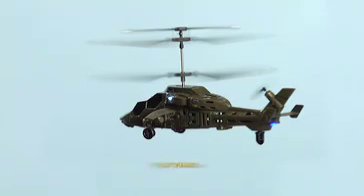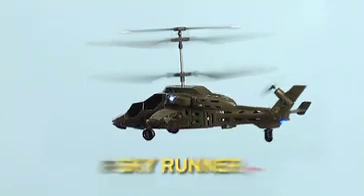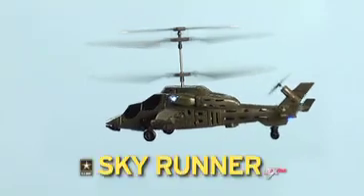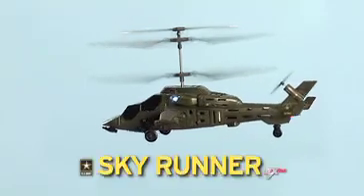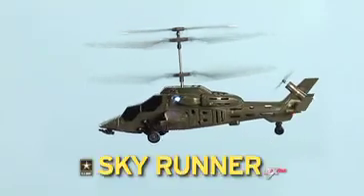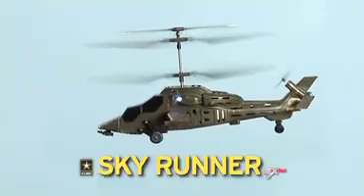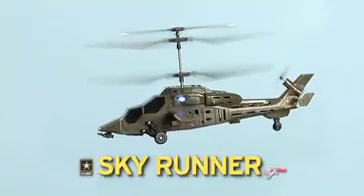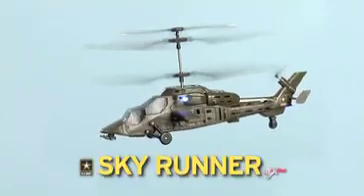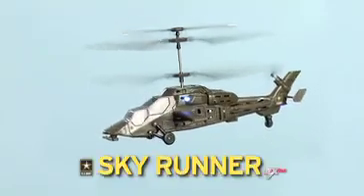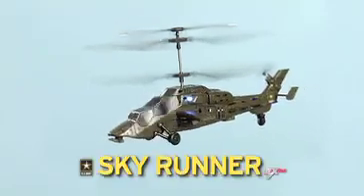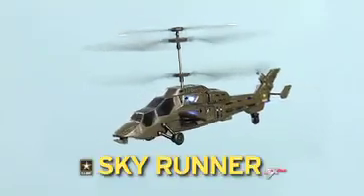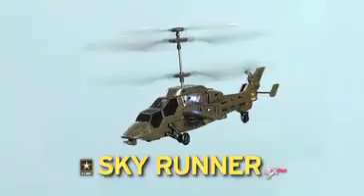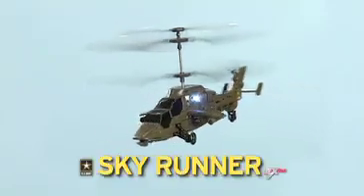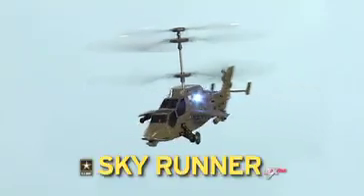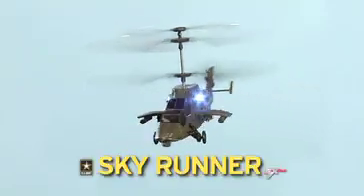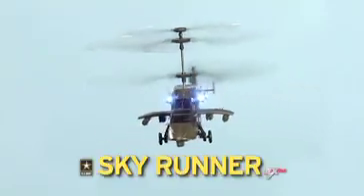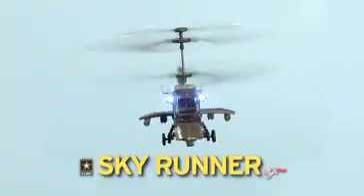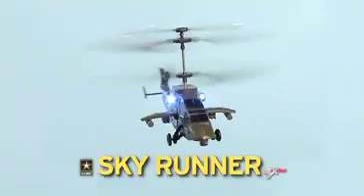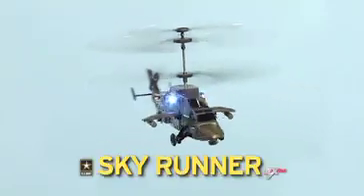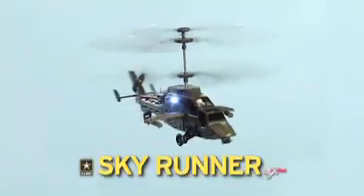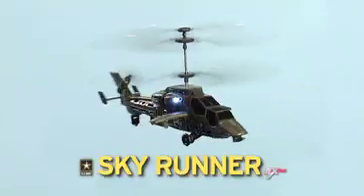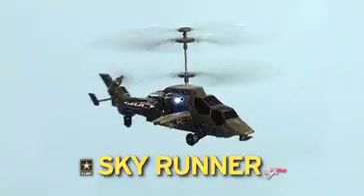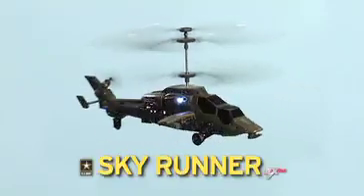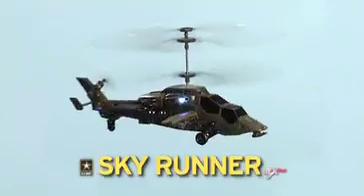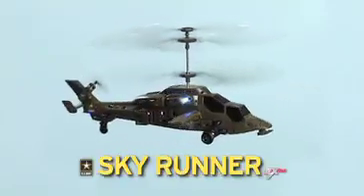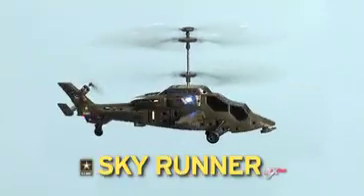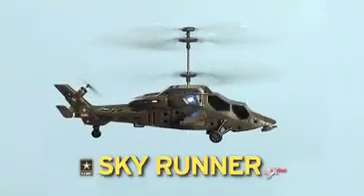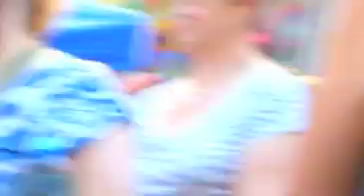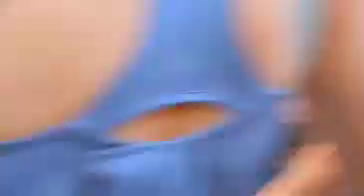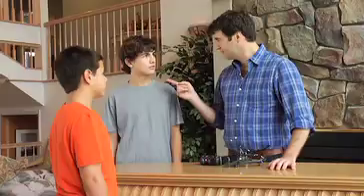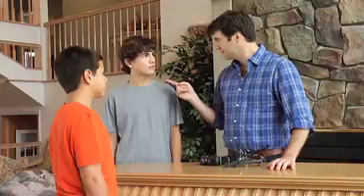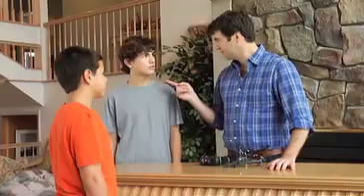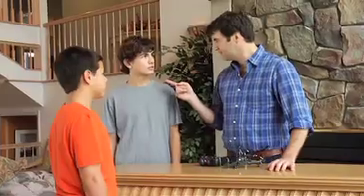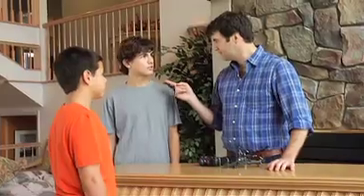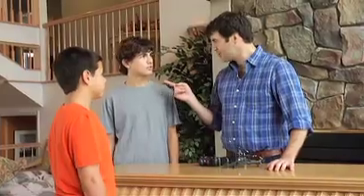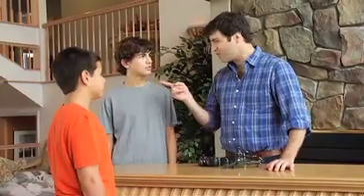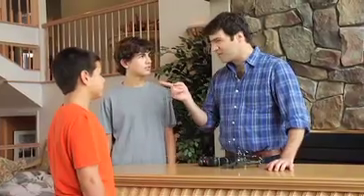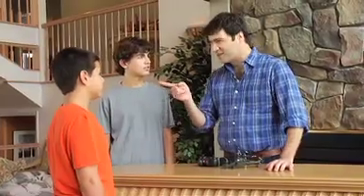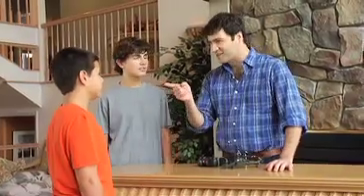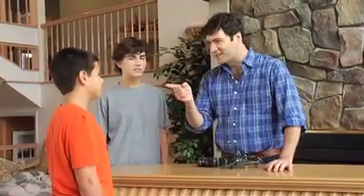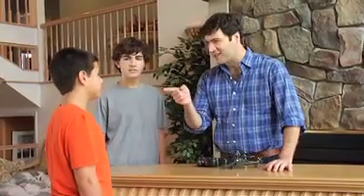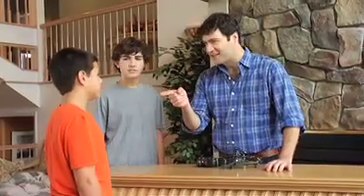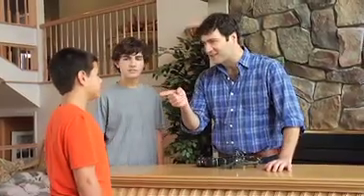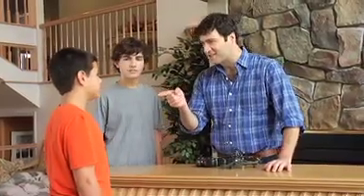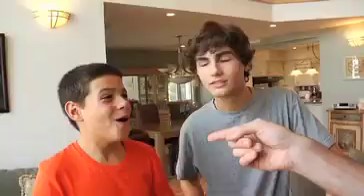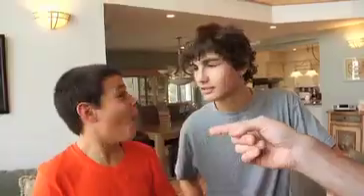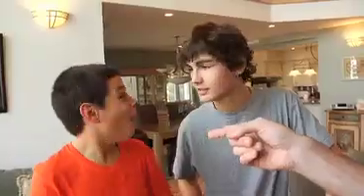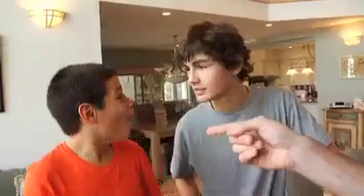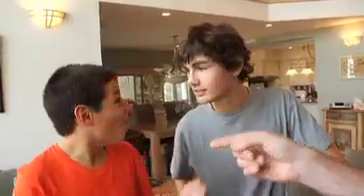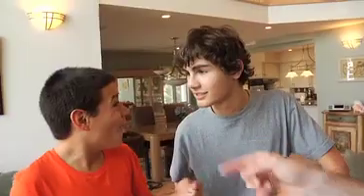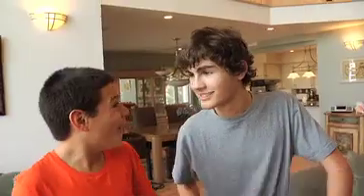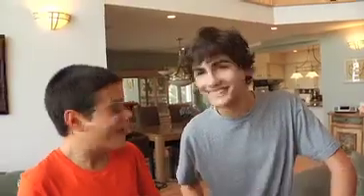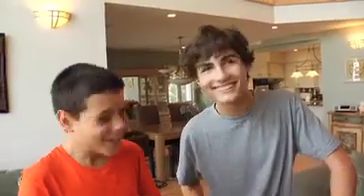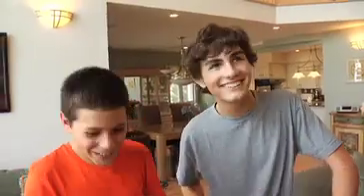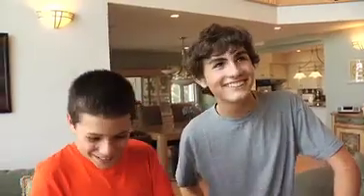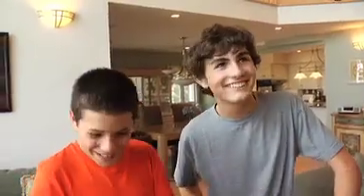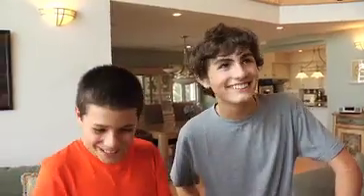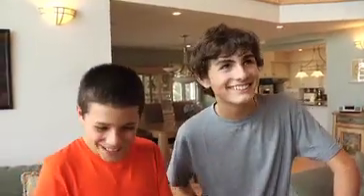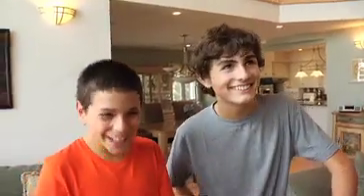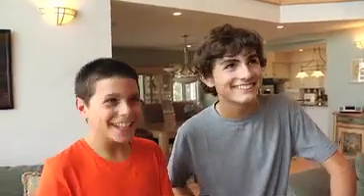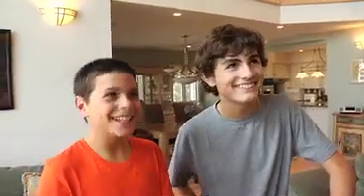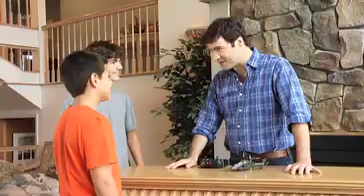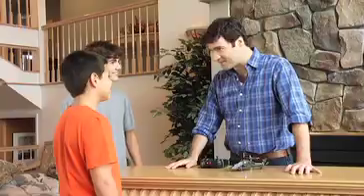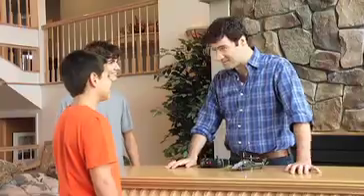Introducing the U.S. Army Skyrunner from EXRC. Men, you've been selected for the elite Skyrunner Squadron.